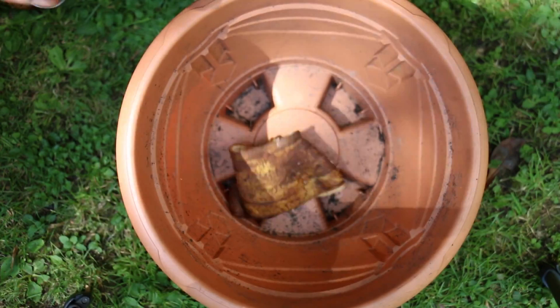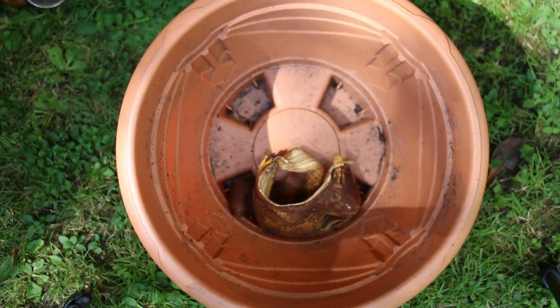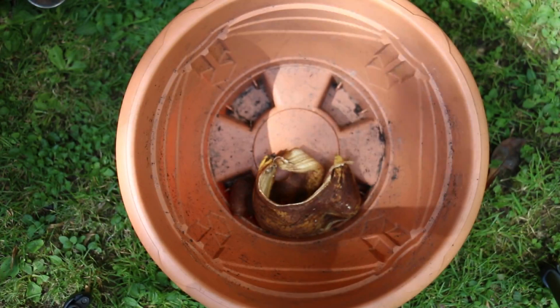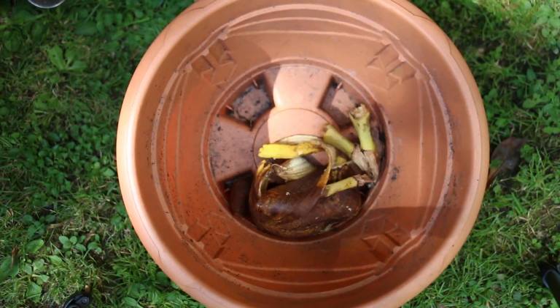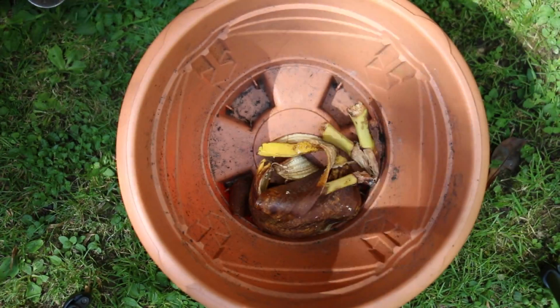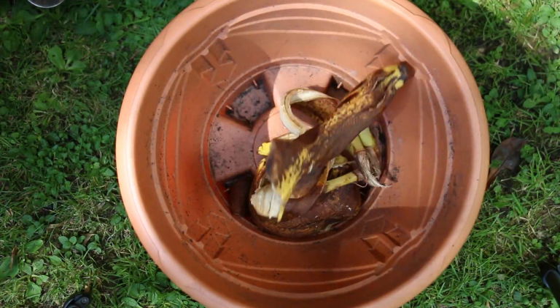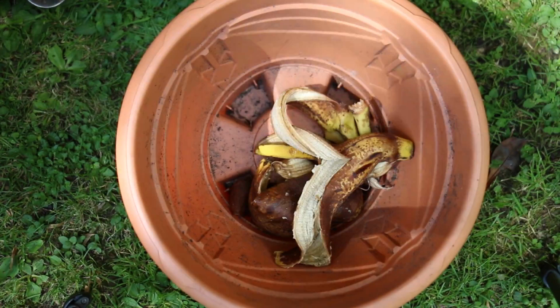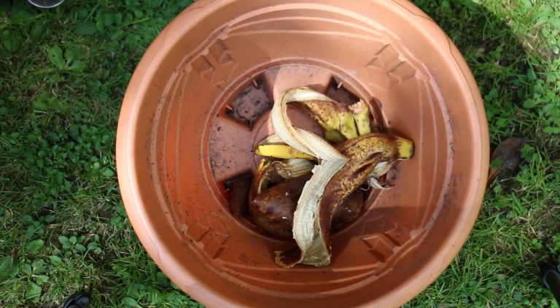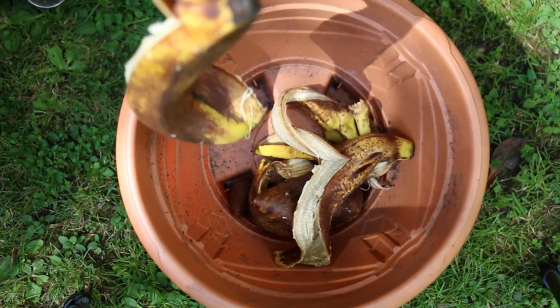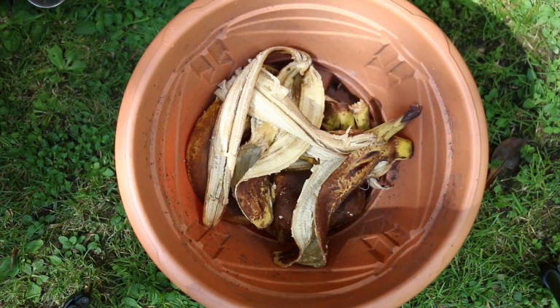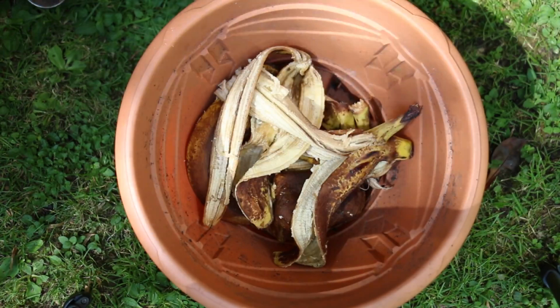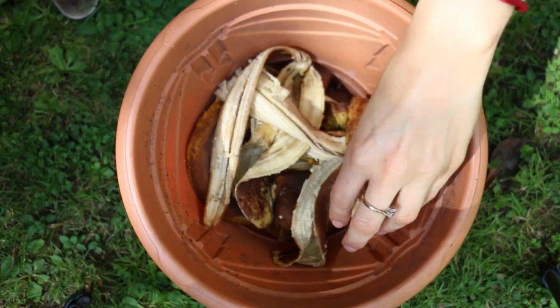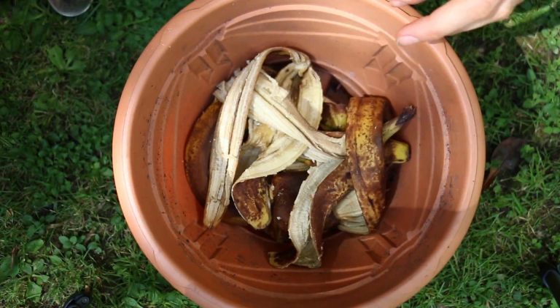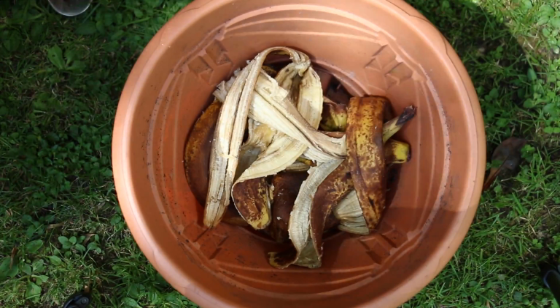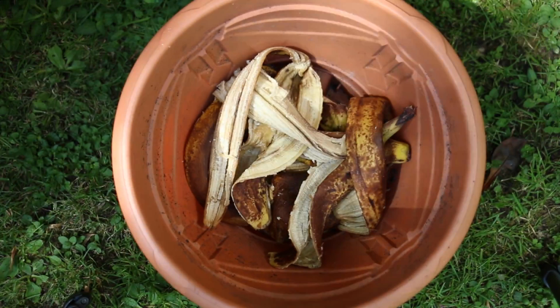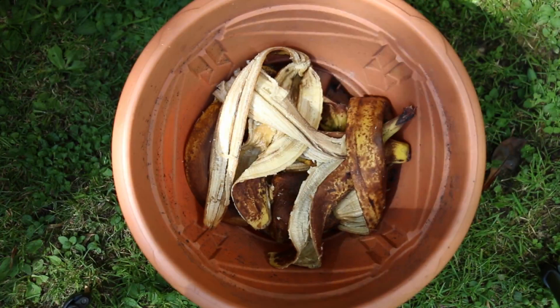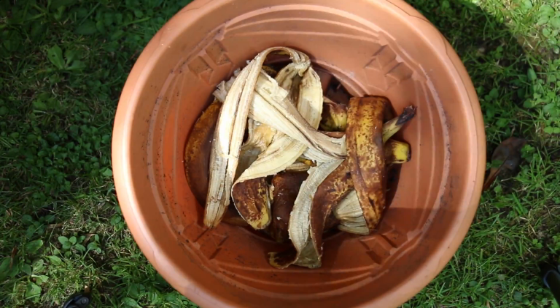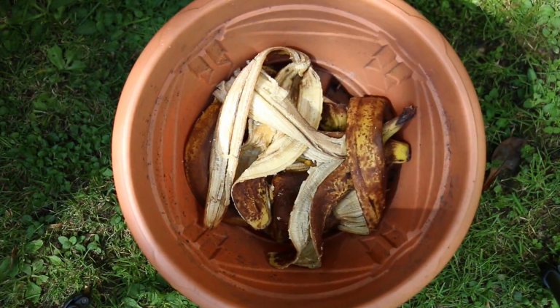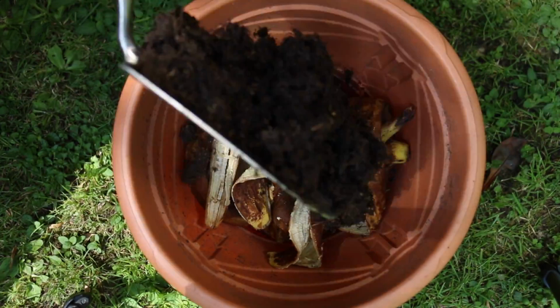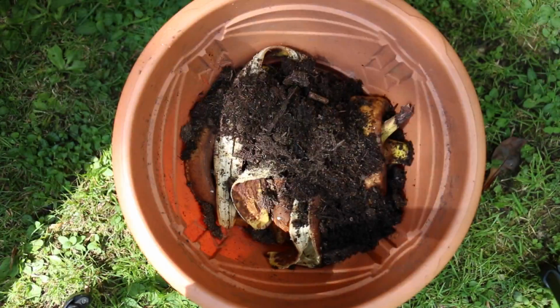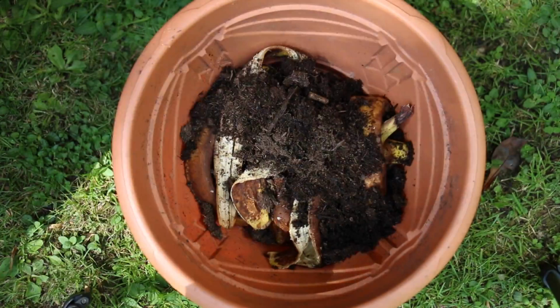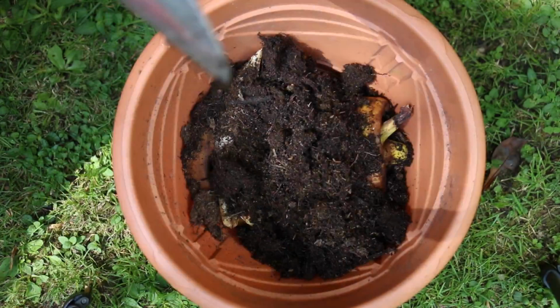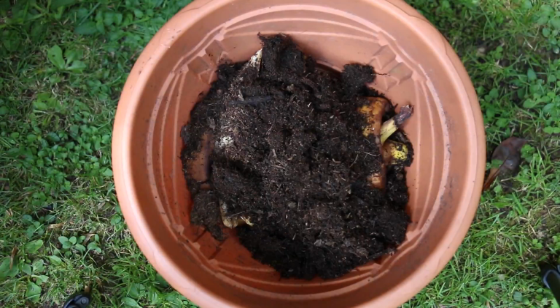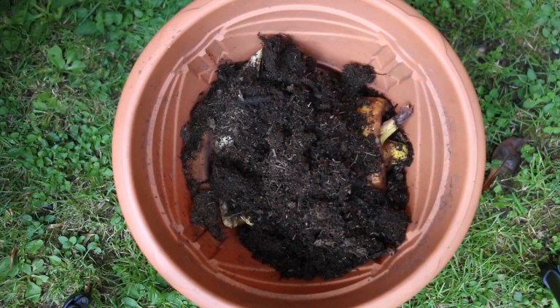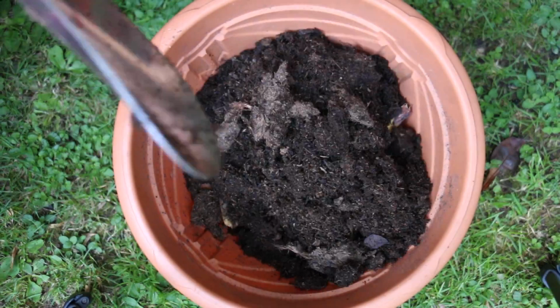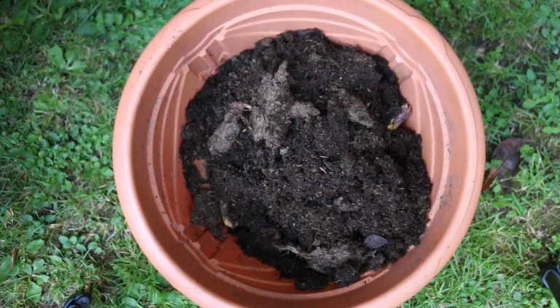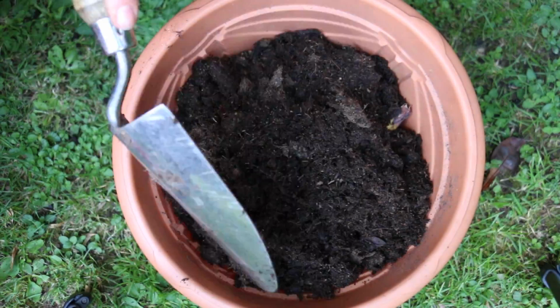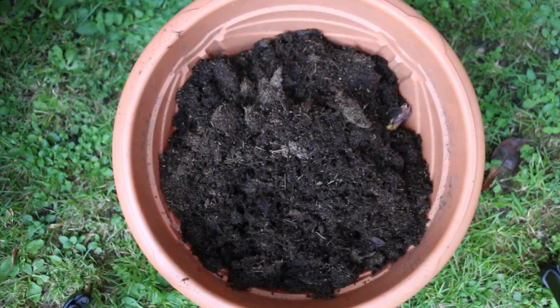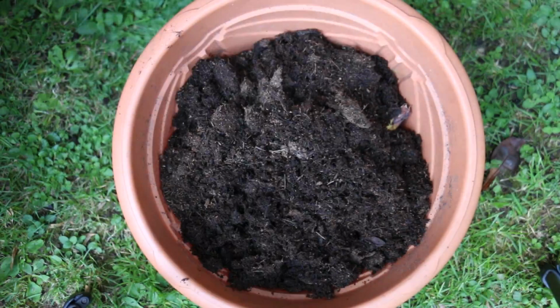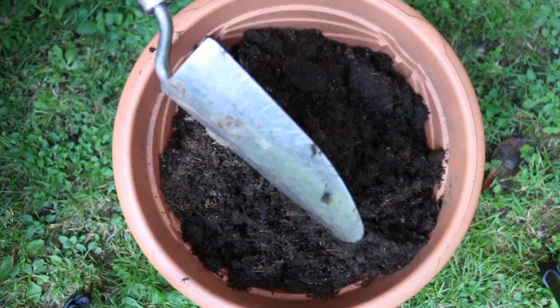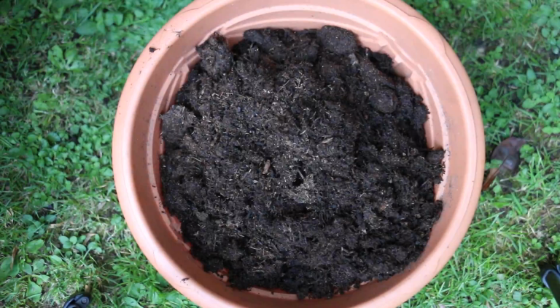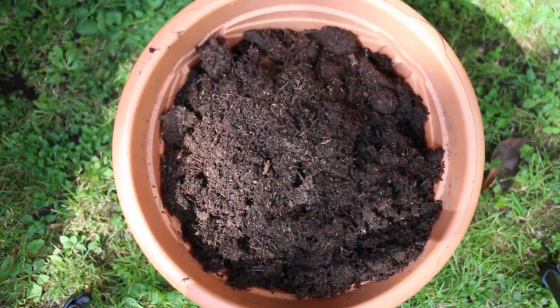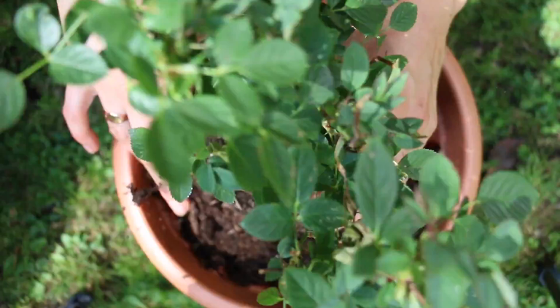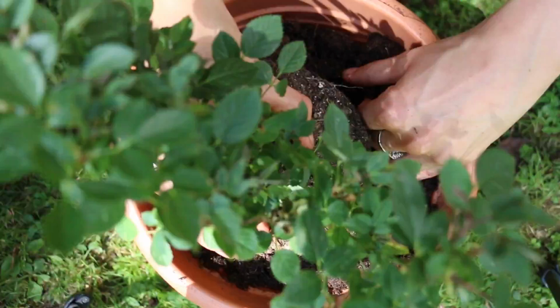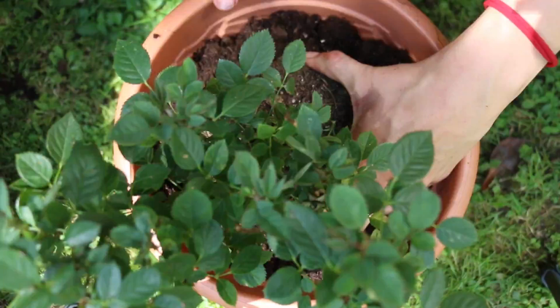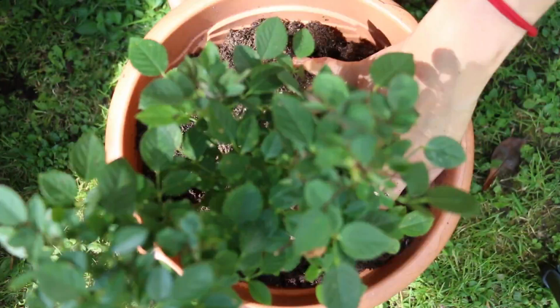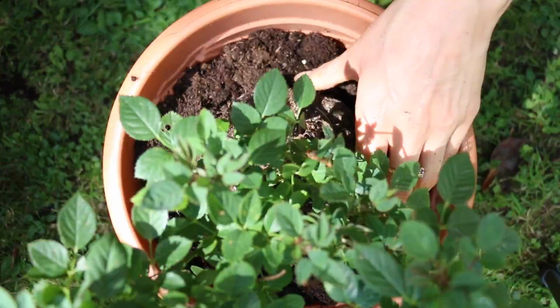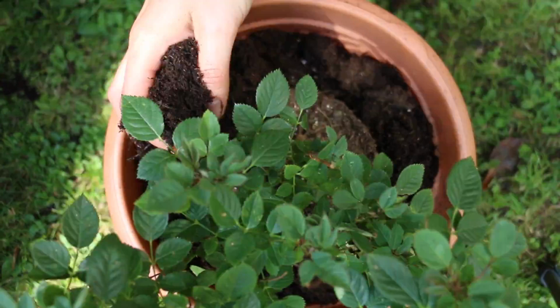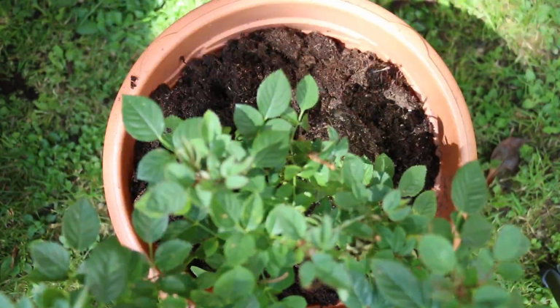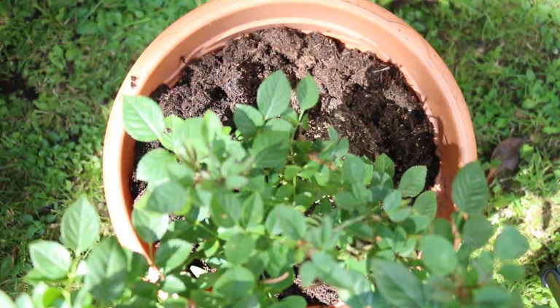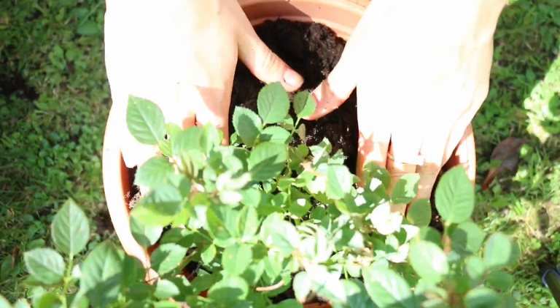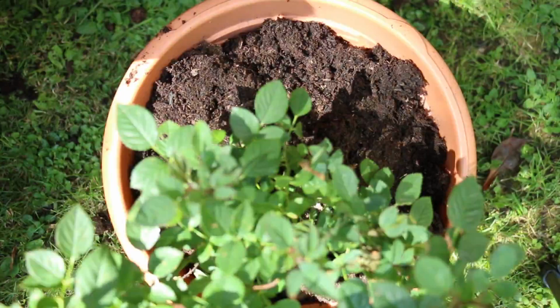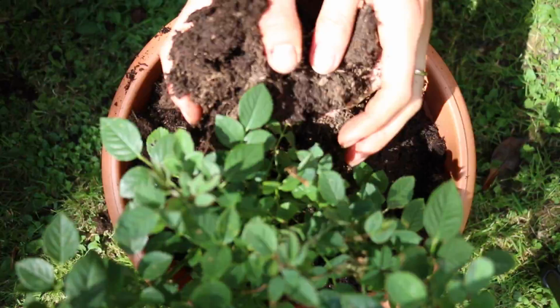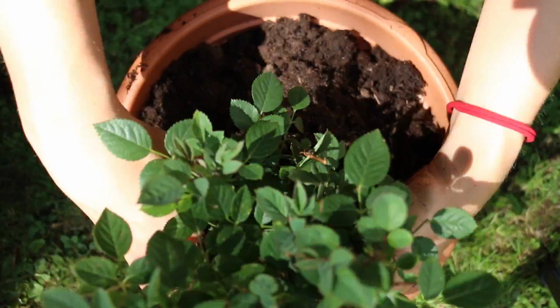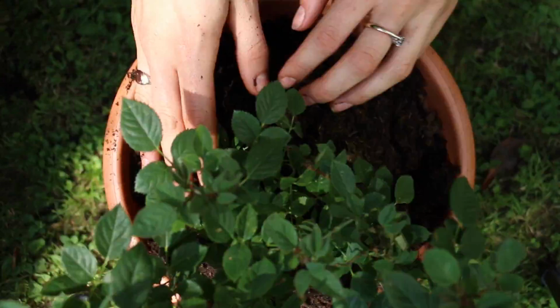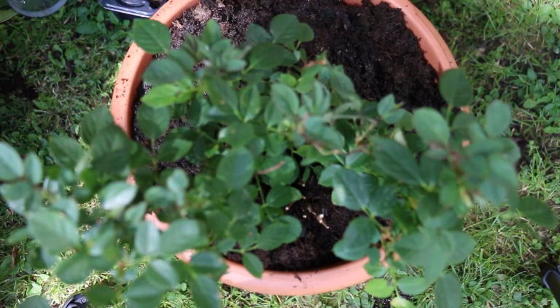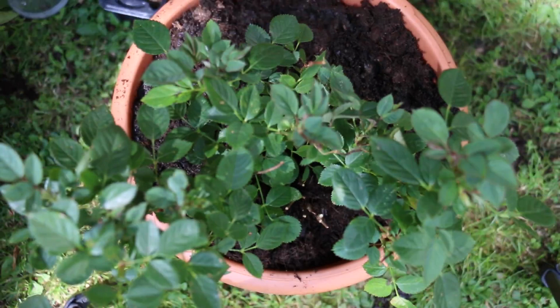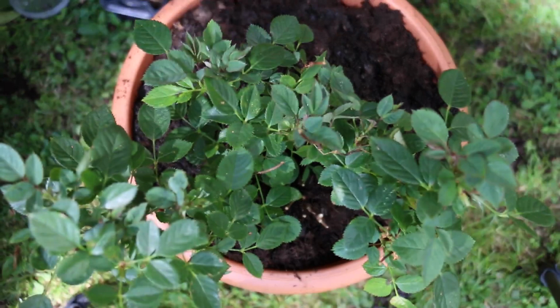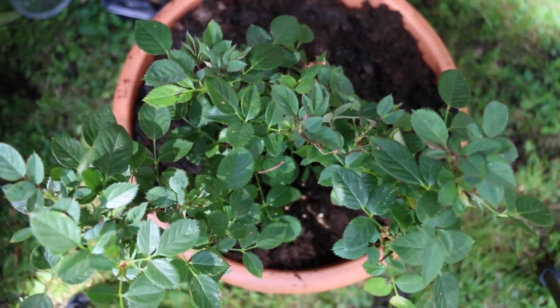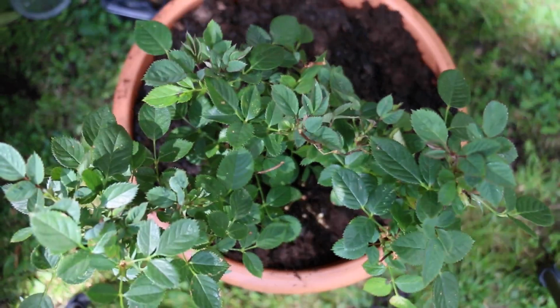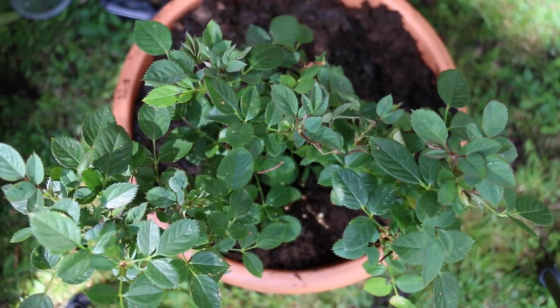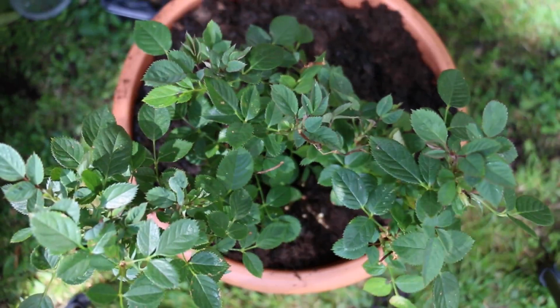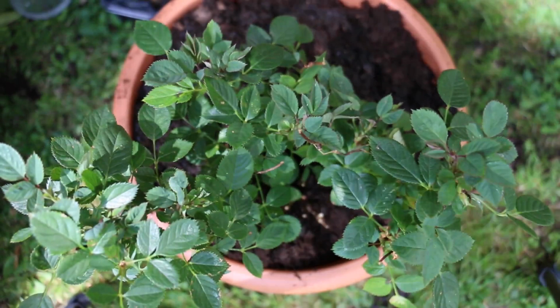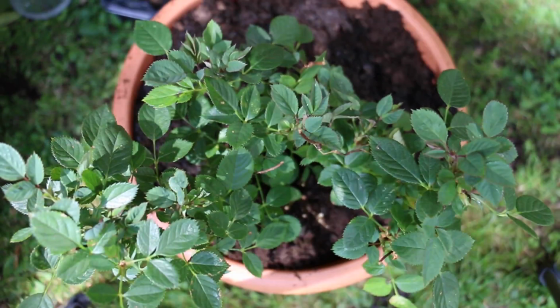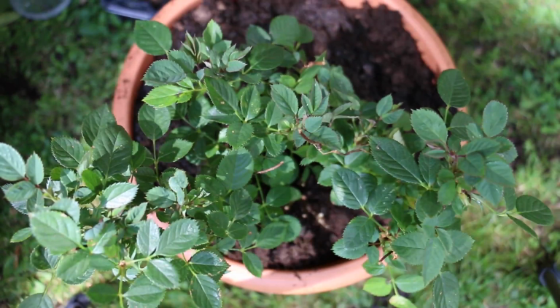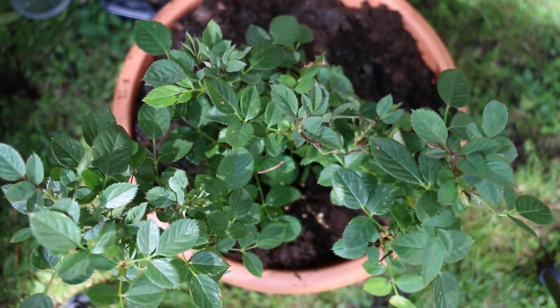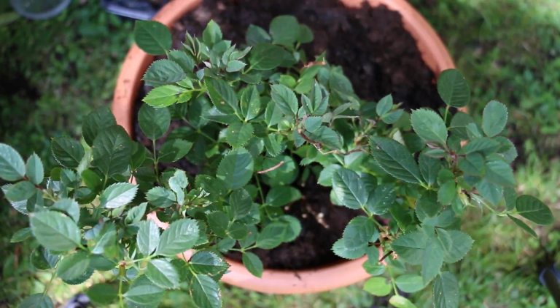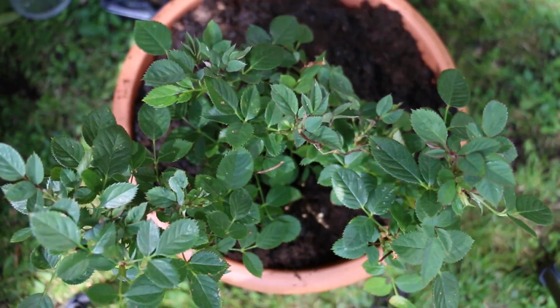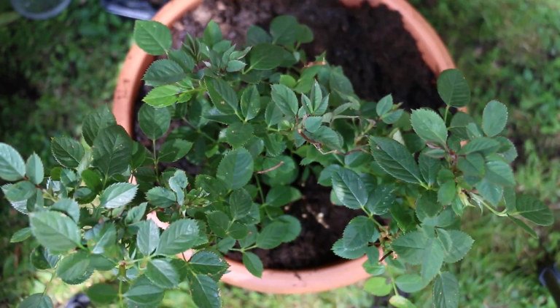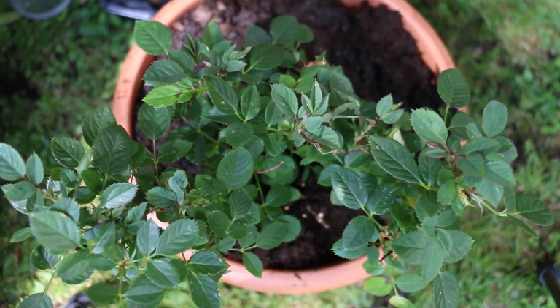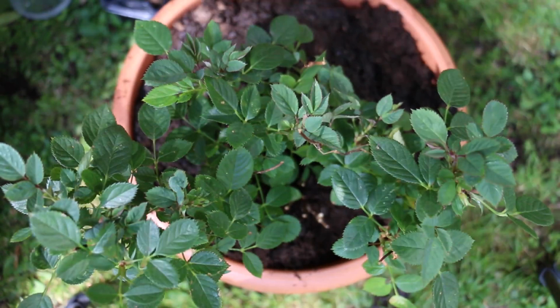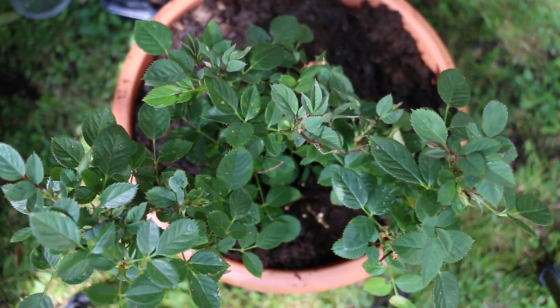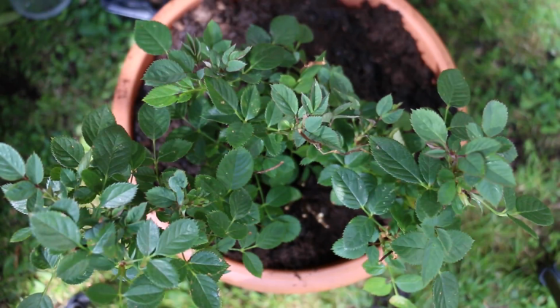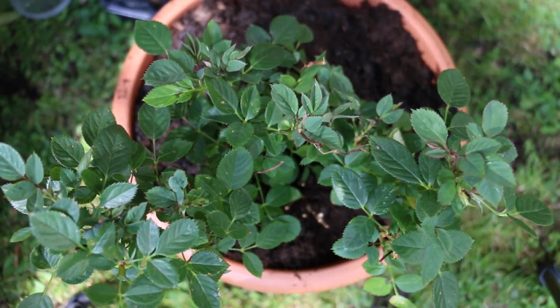Simply put the peel in the bottom of the pot, add your compost and then the plant, and watch it grow. It really will thrive.